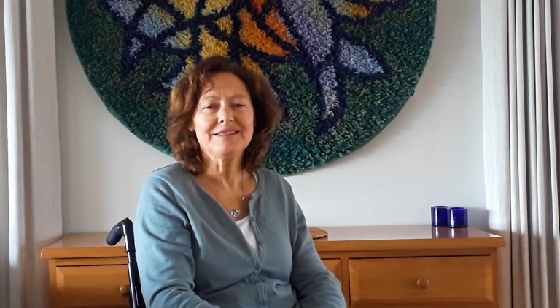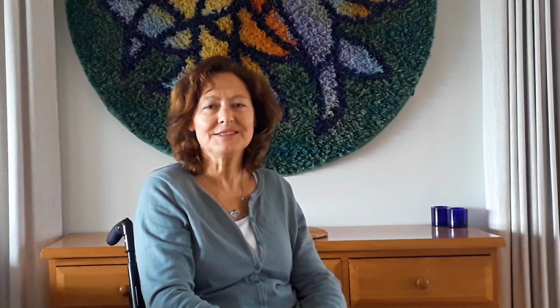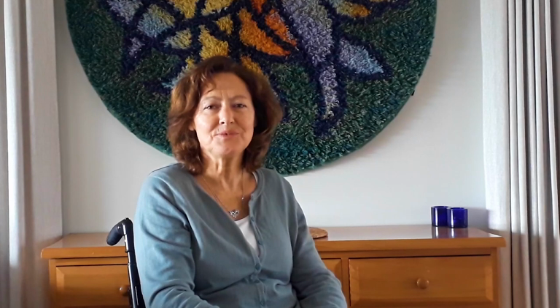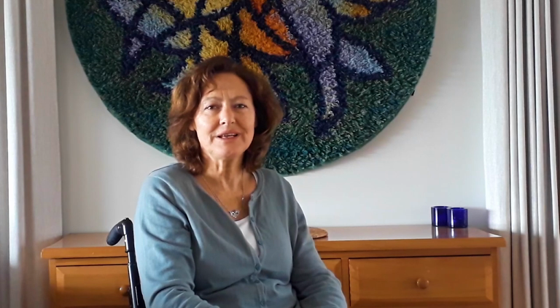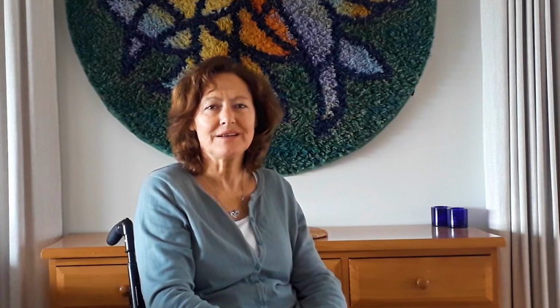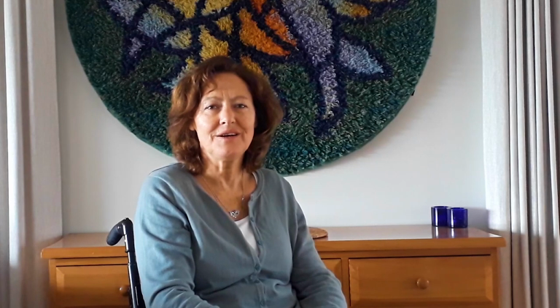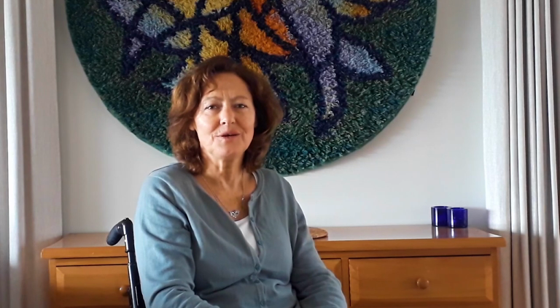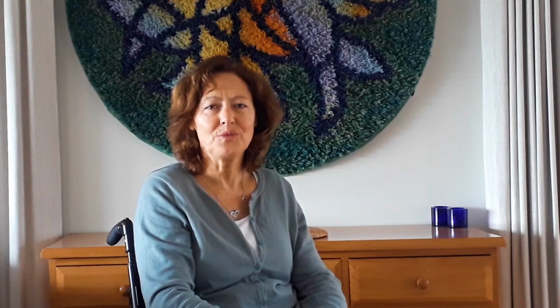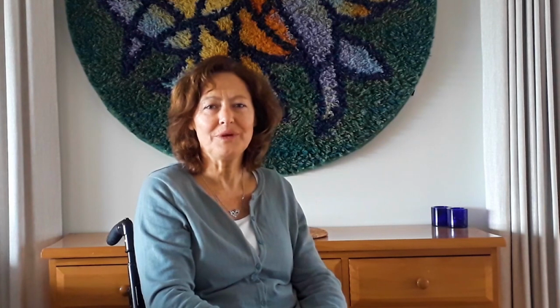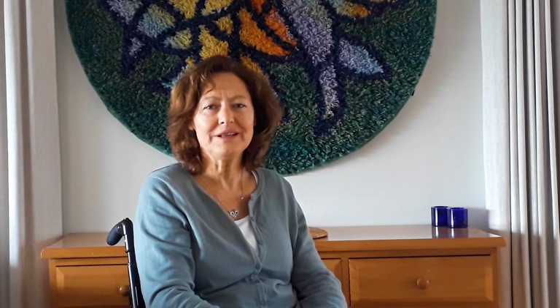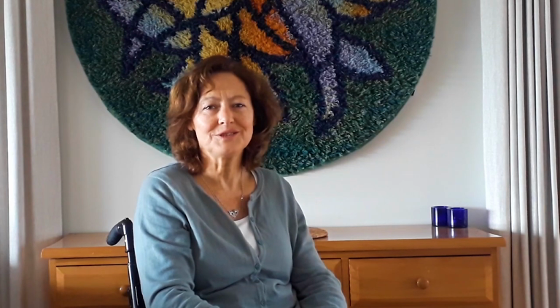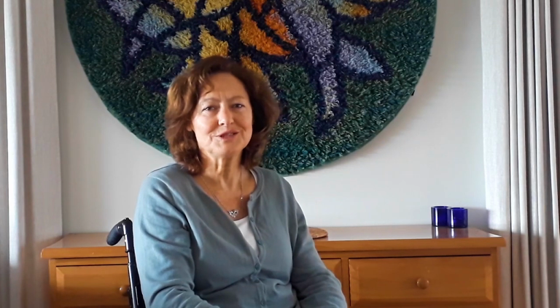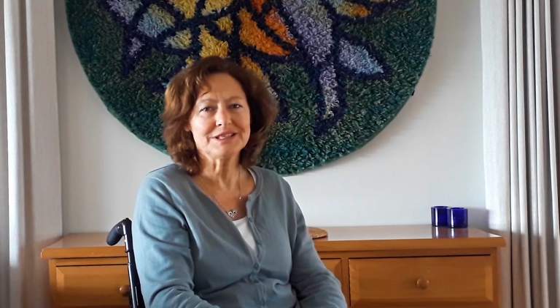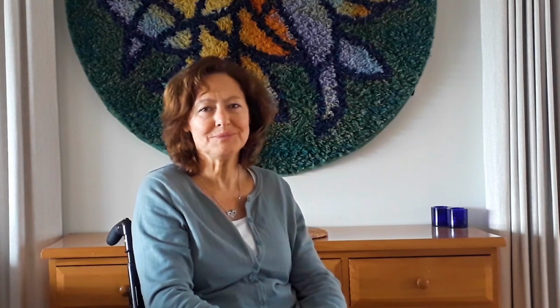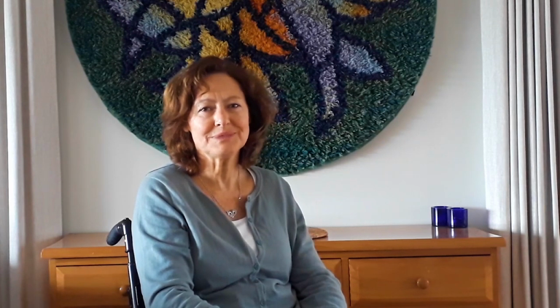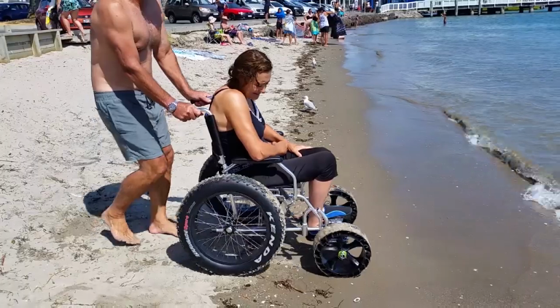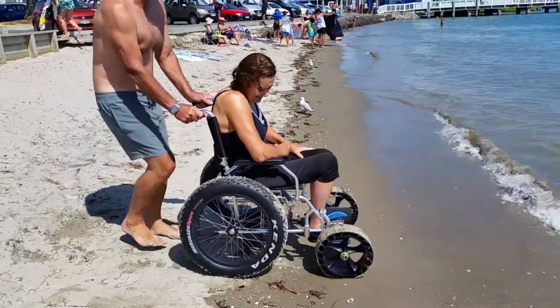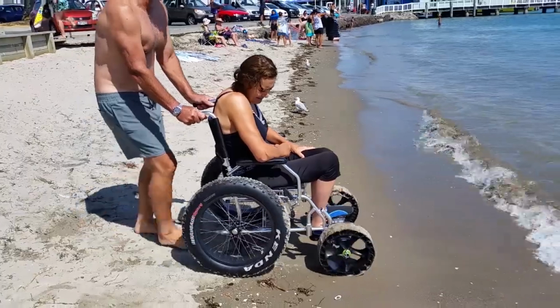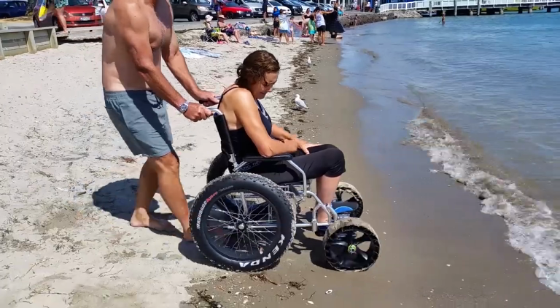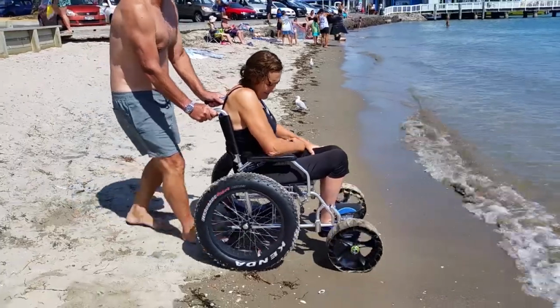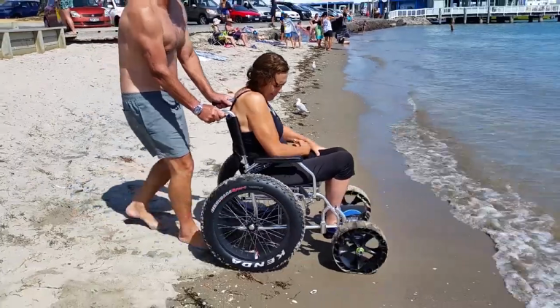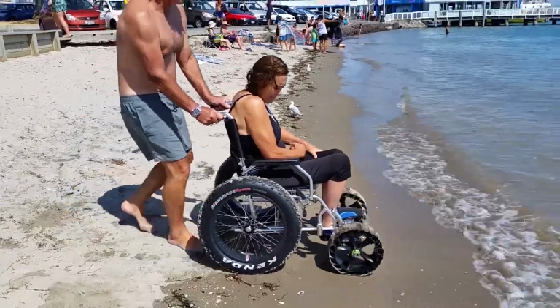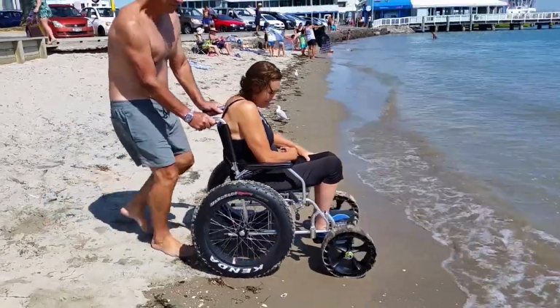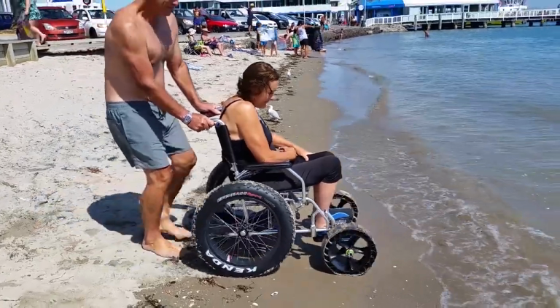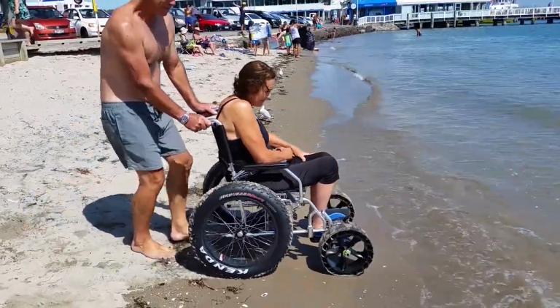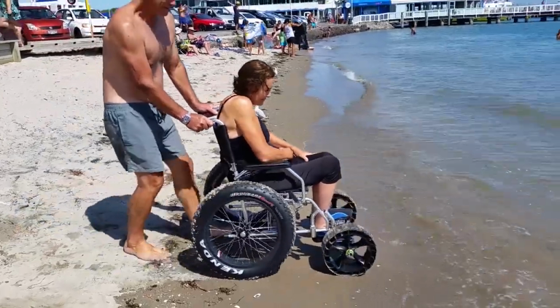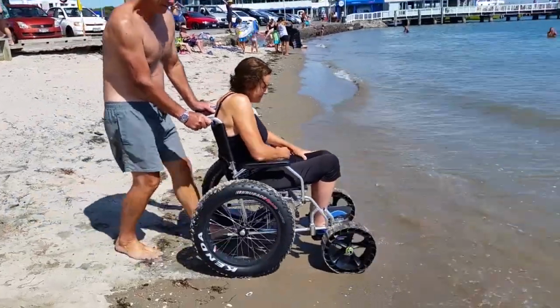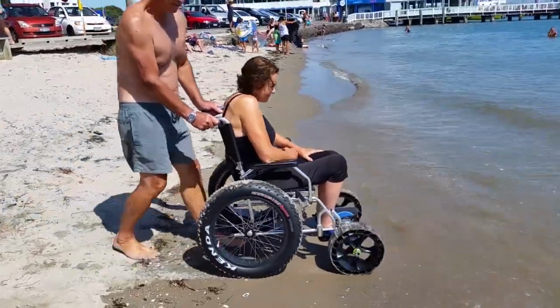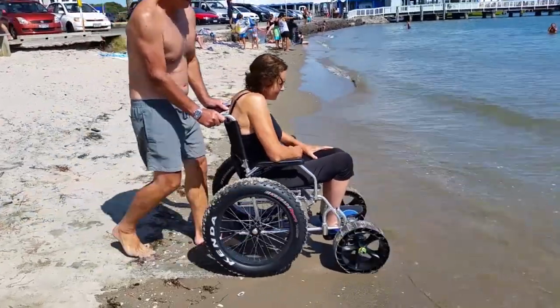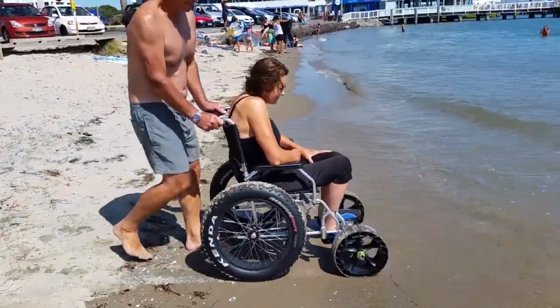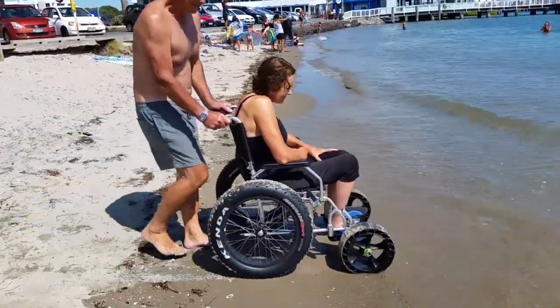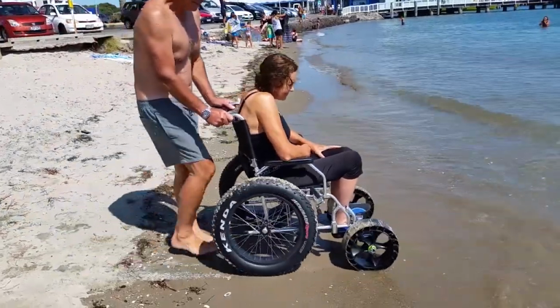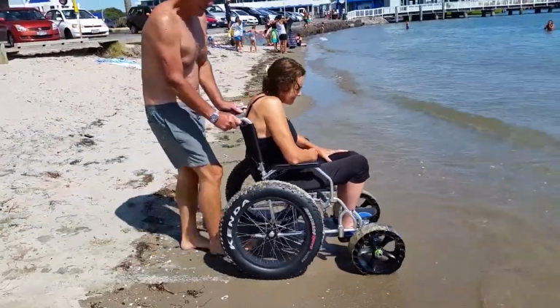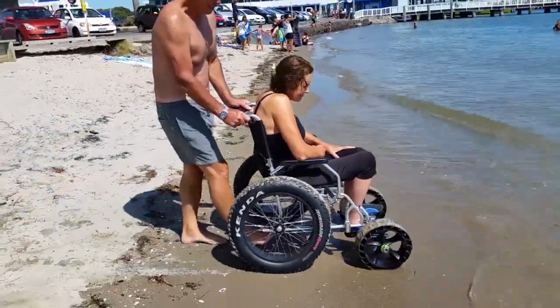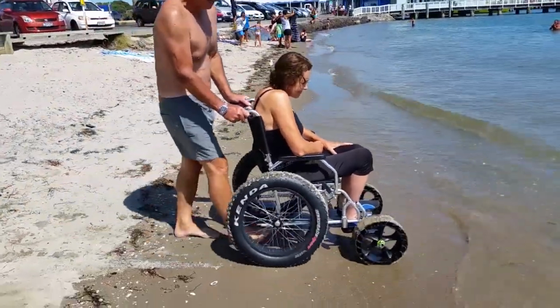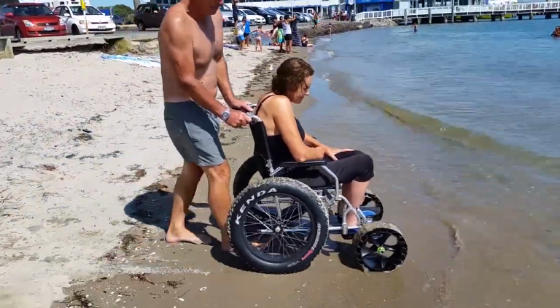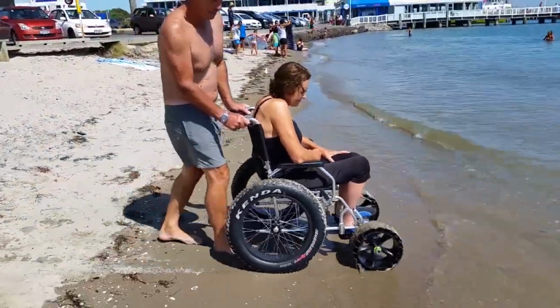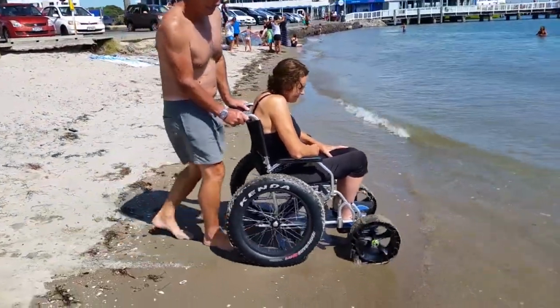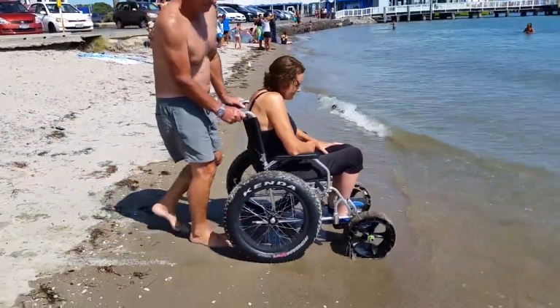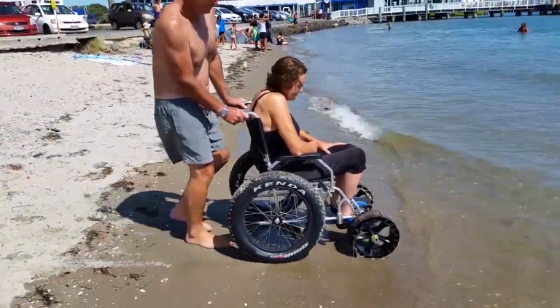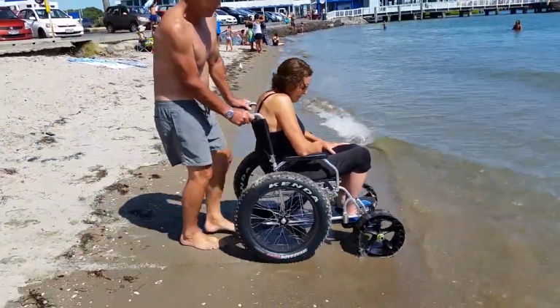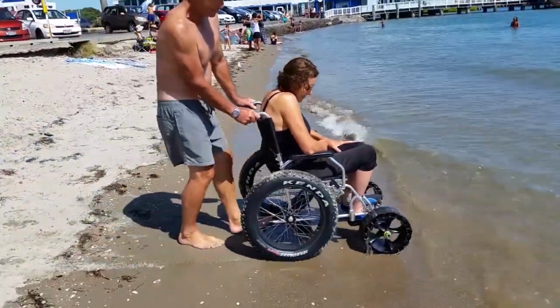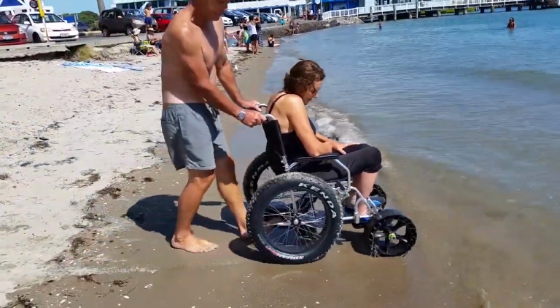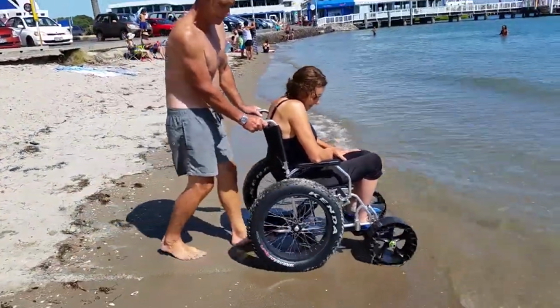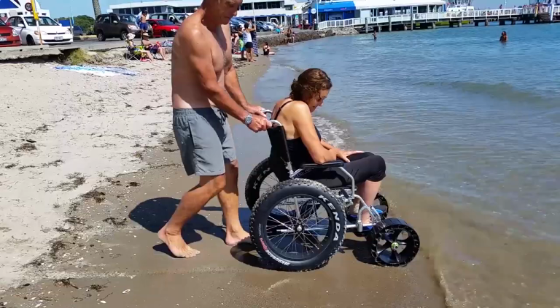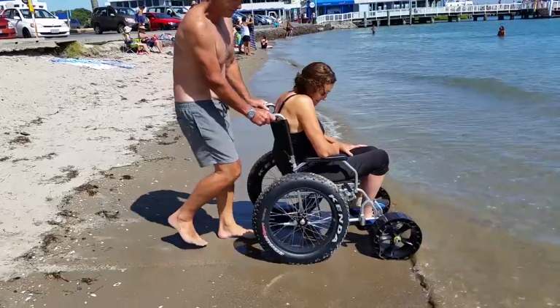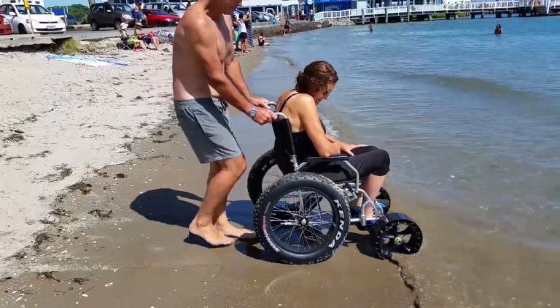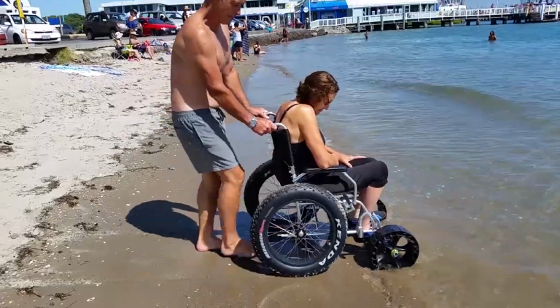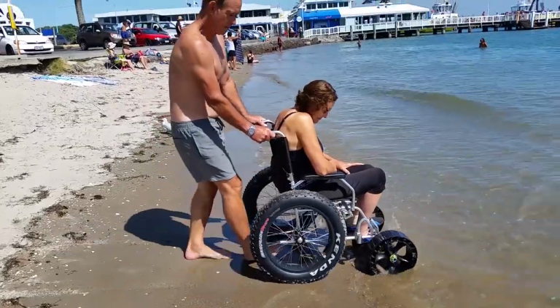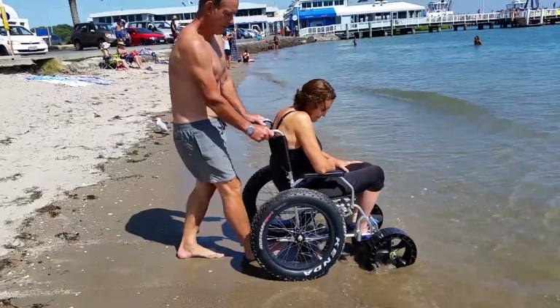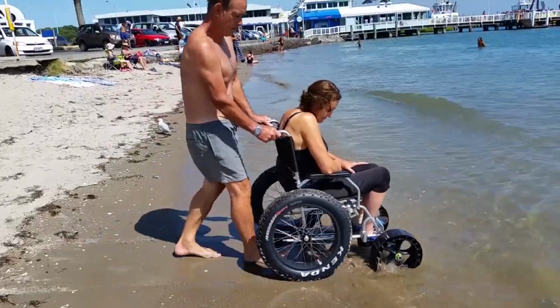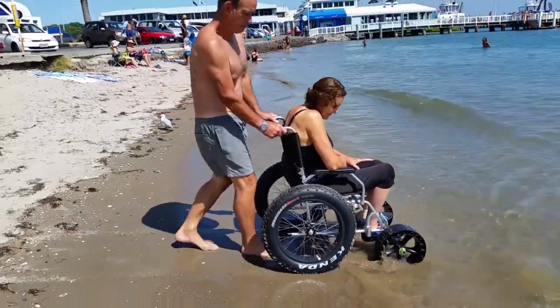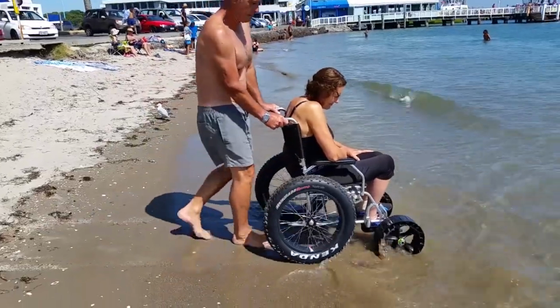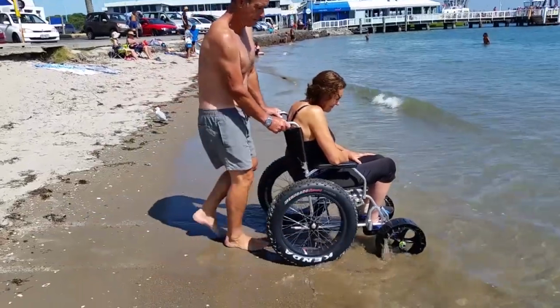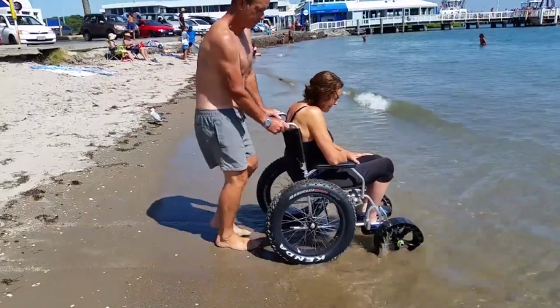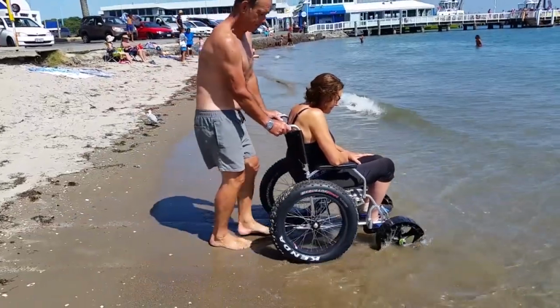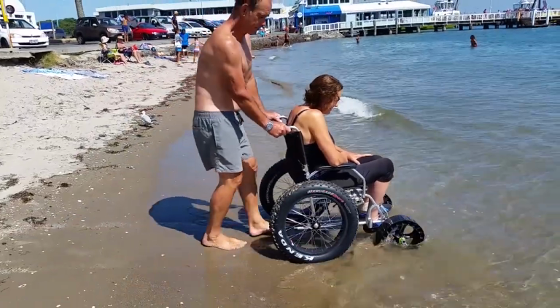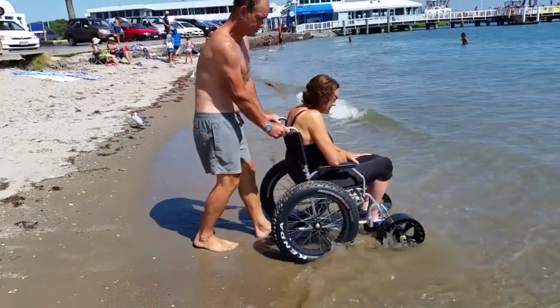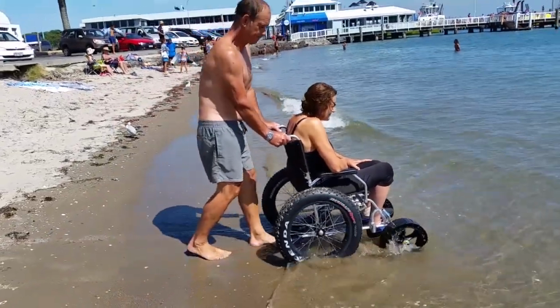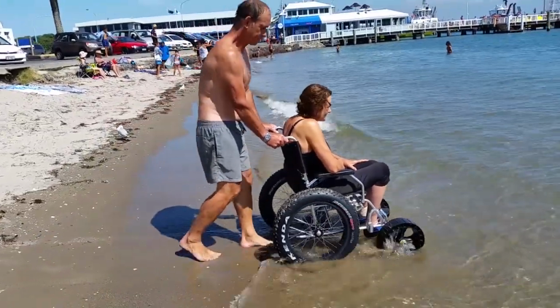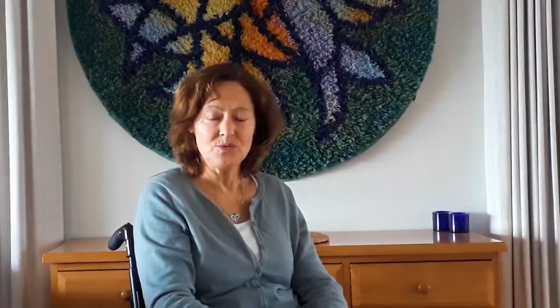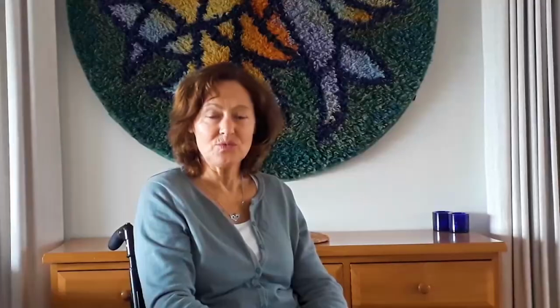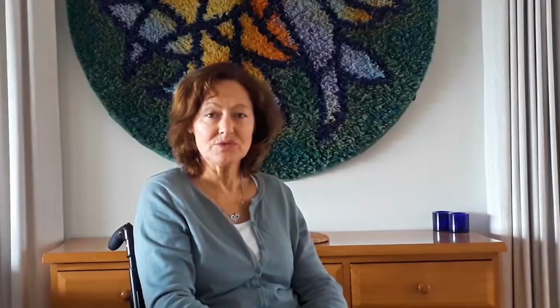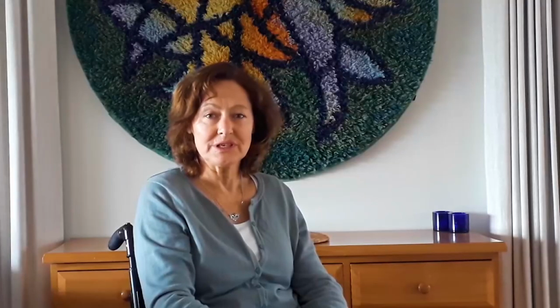This week on Really Good Tips, I'm going to share with you how we made a wheelchair that can access the beach and the water.